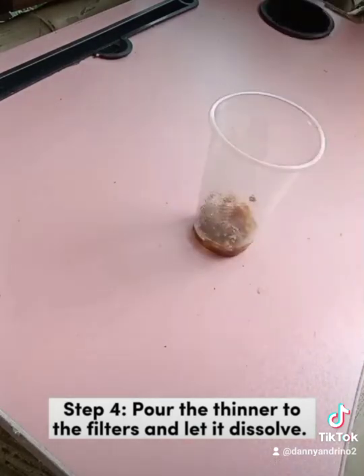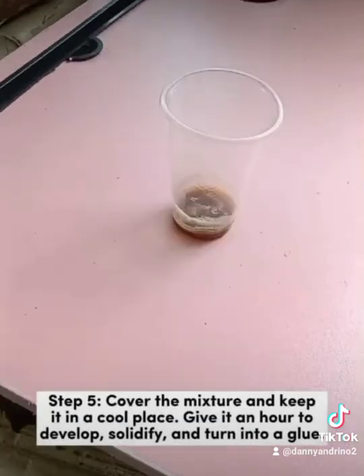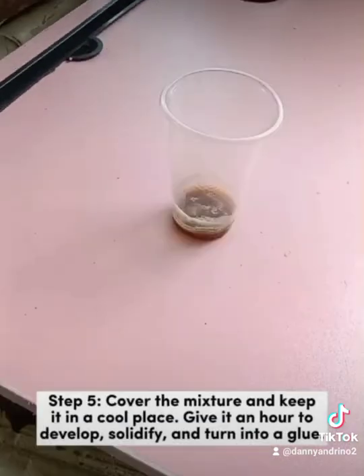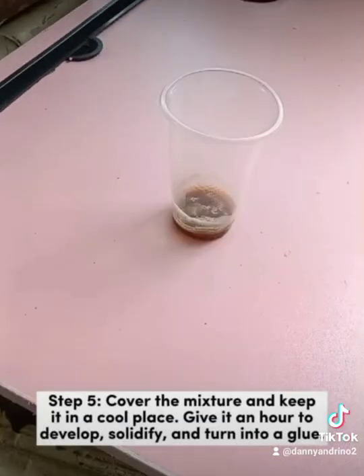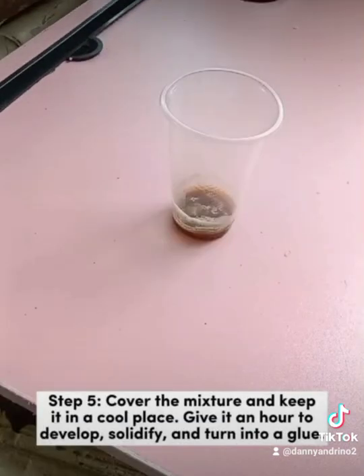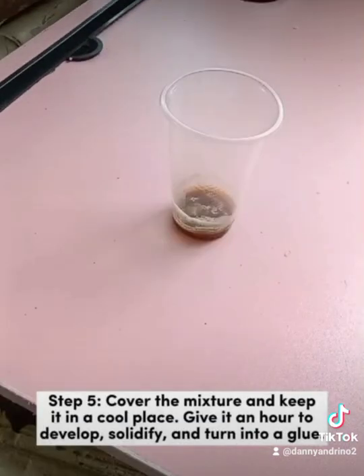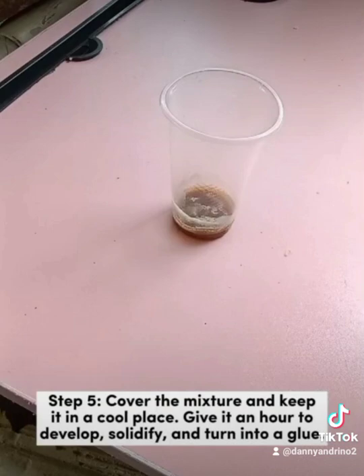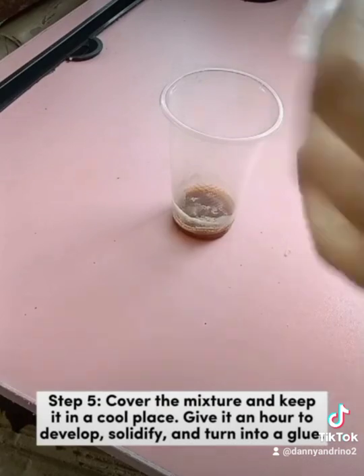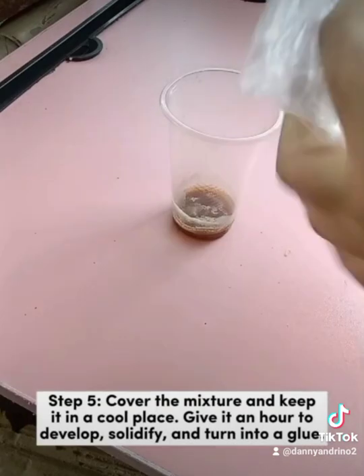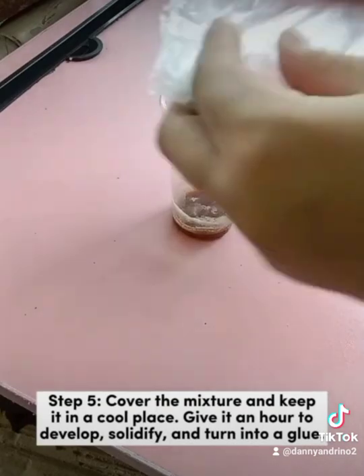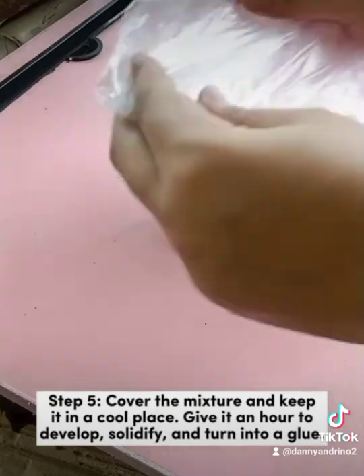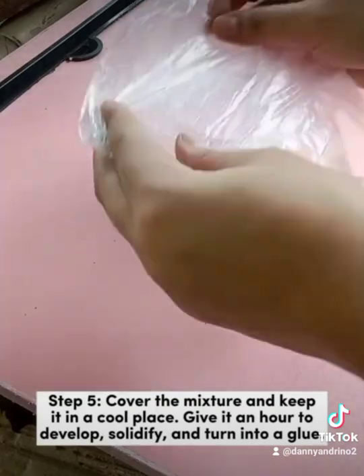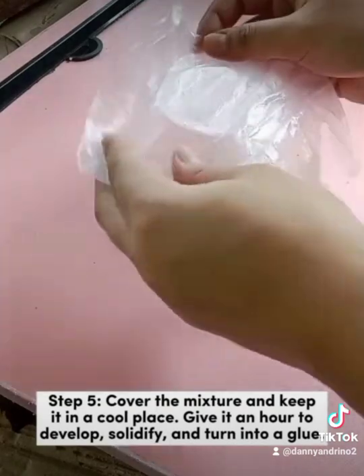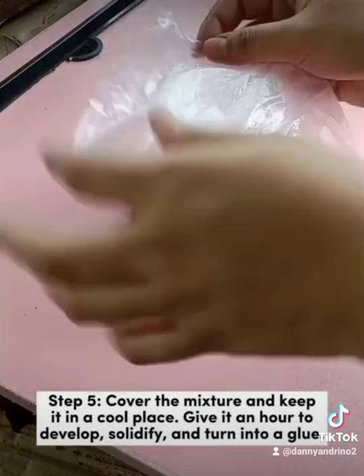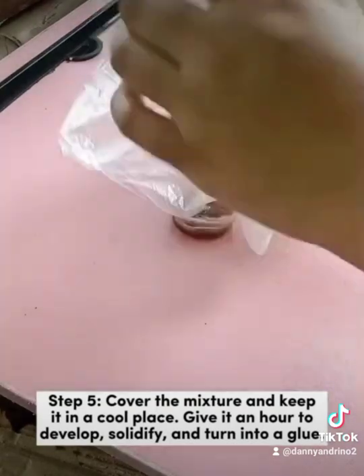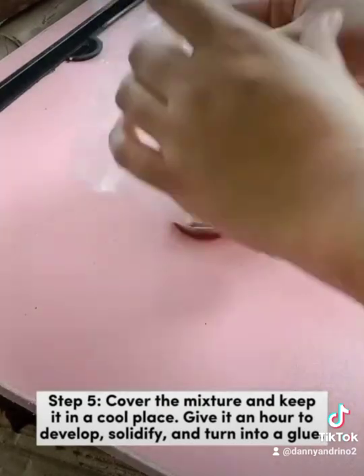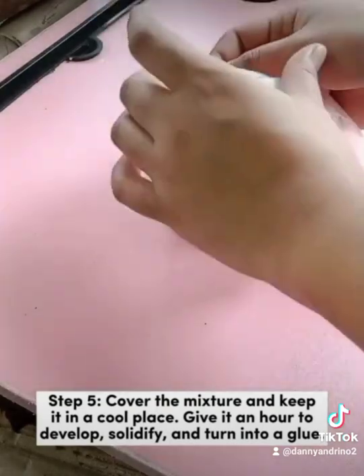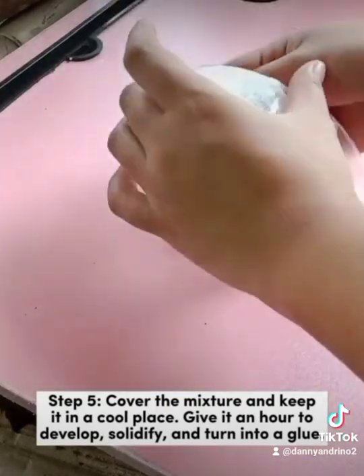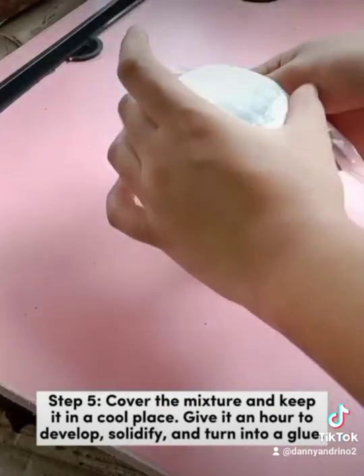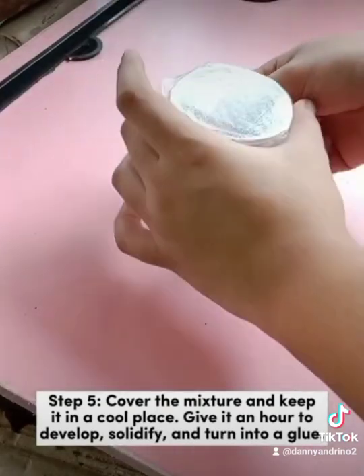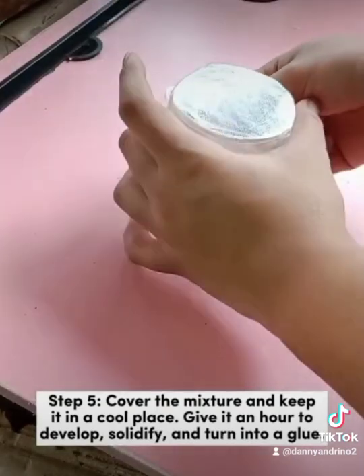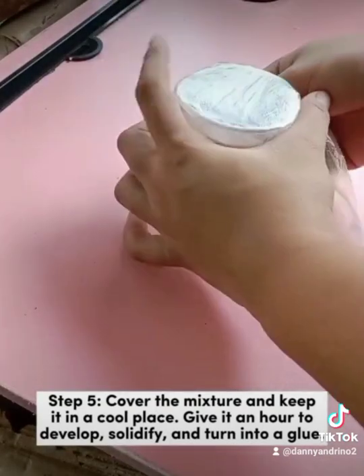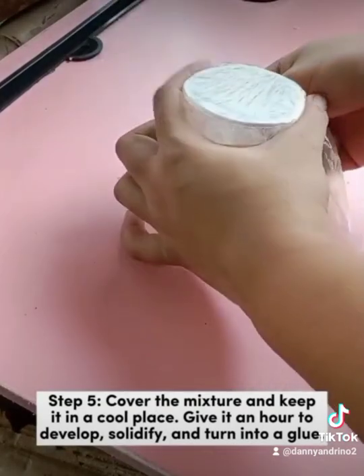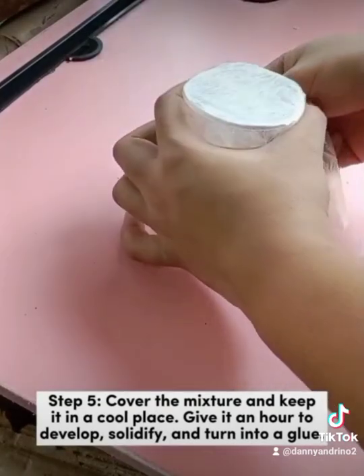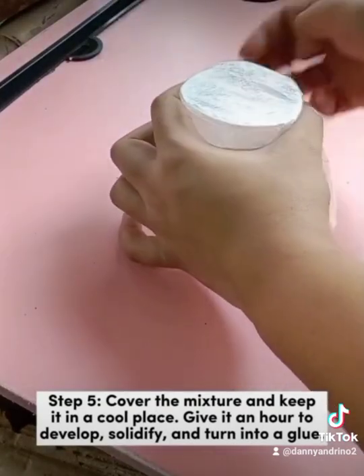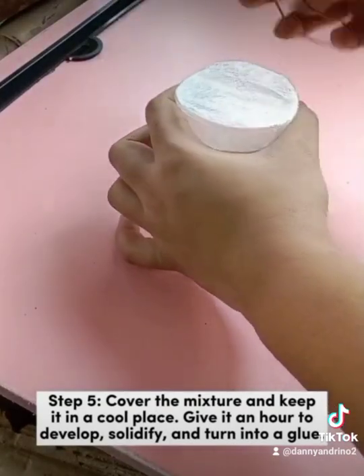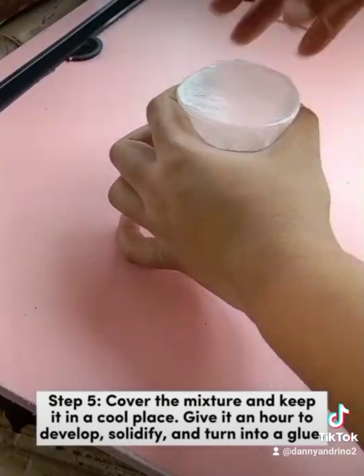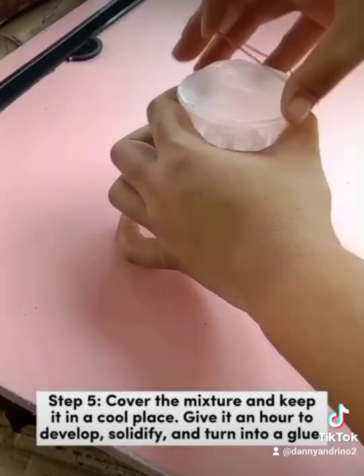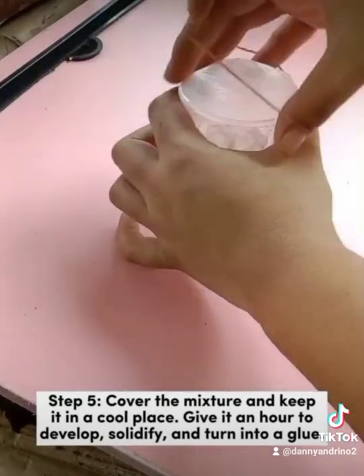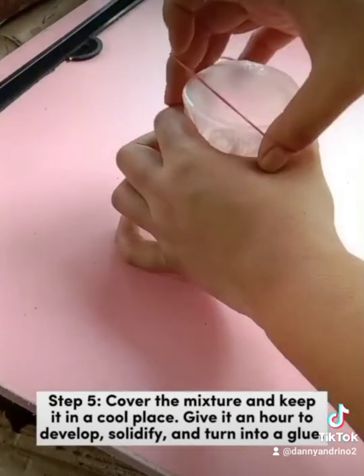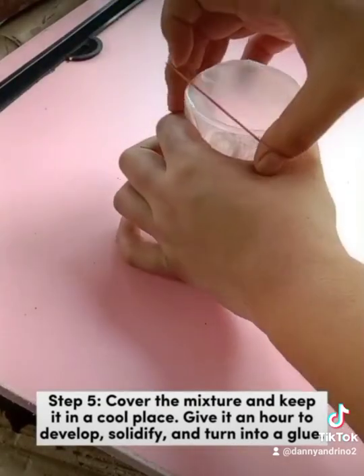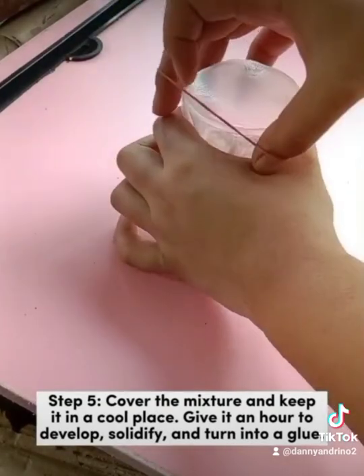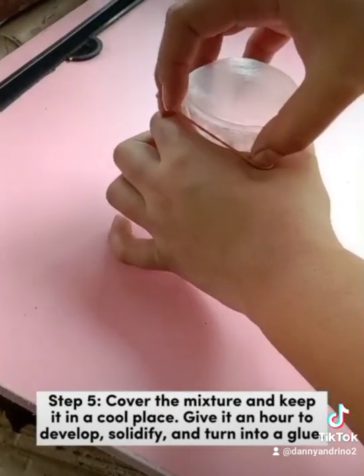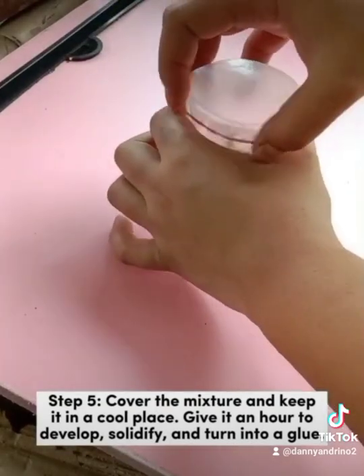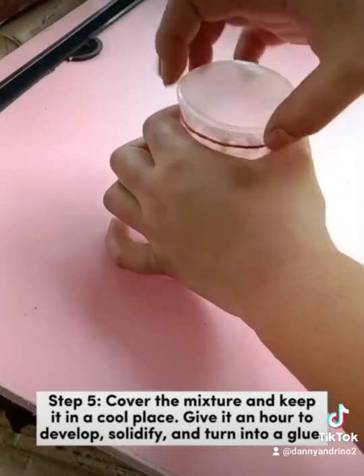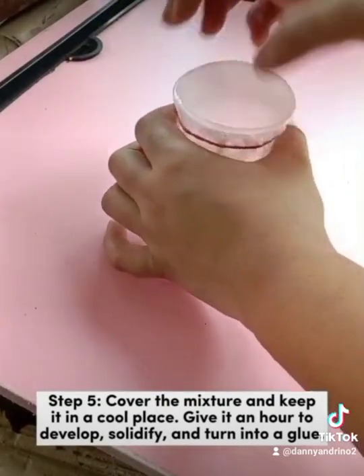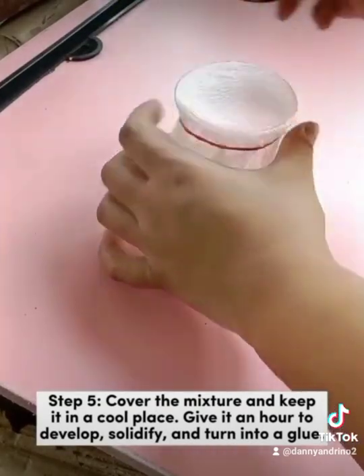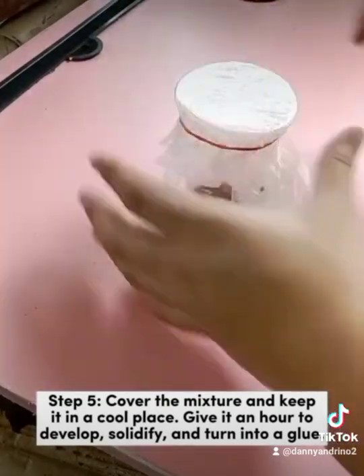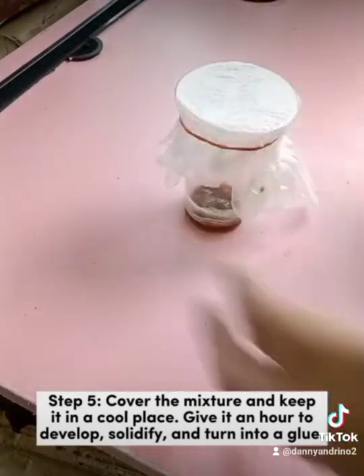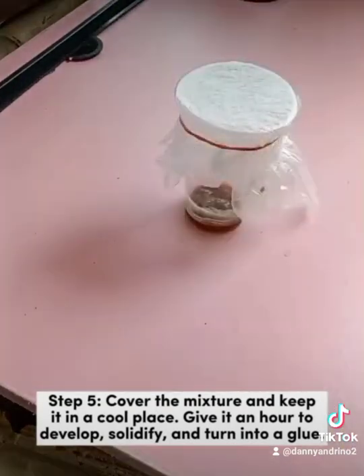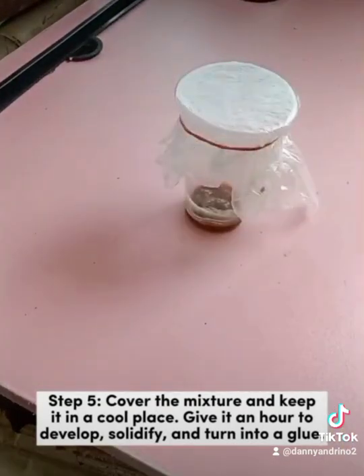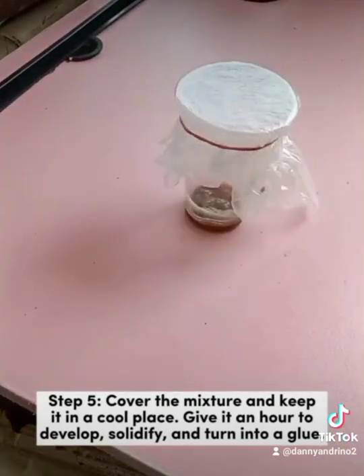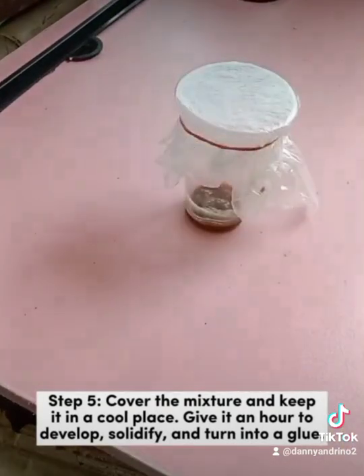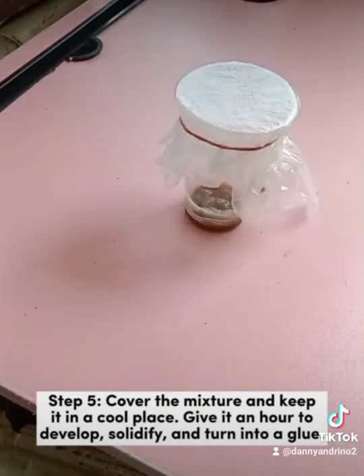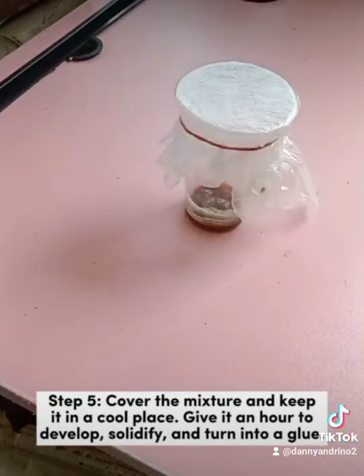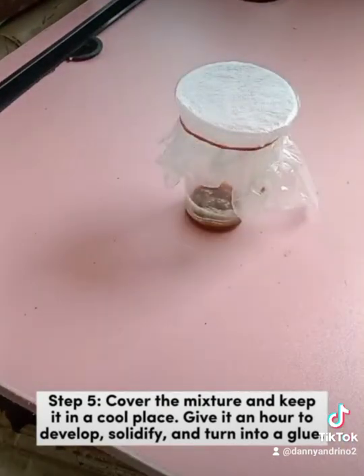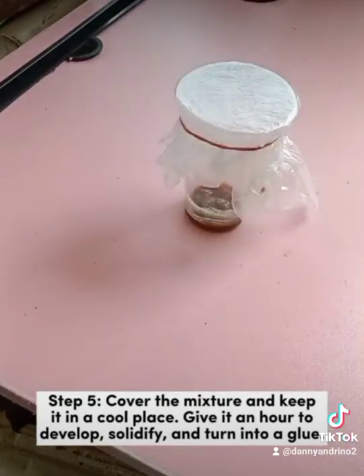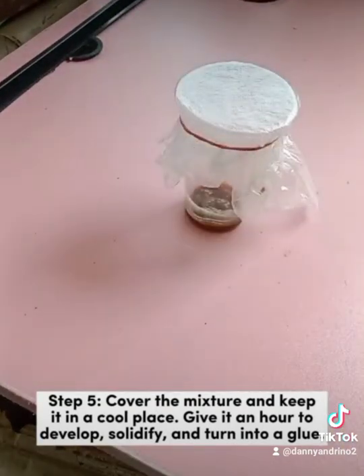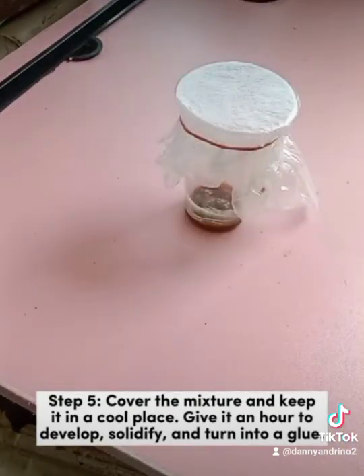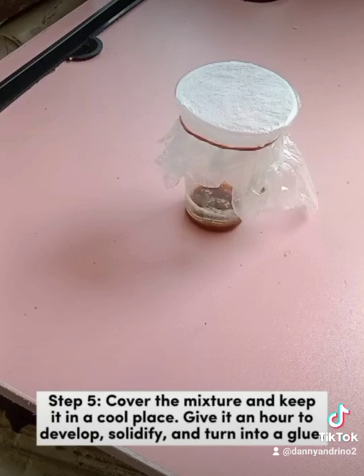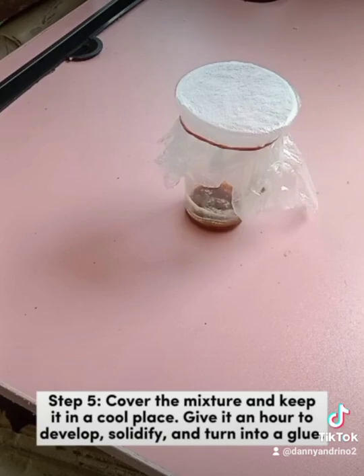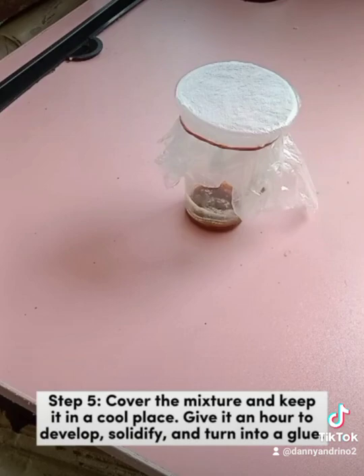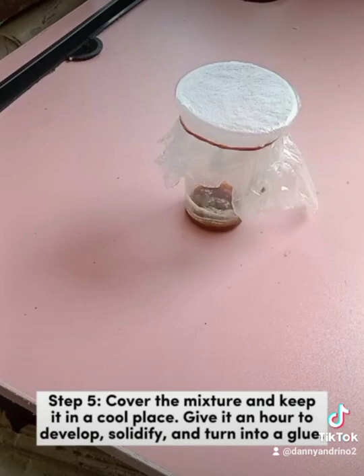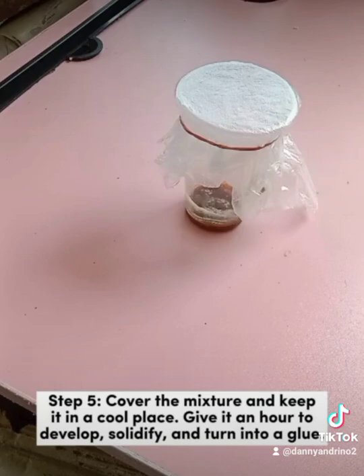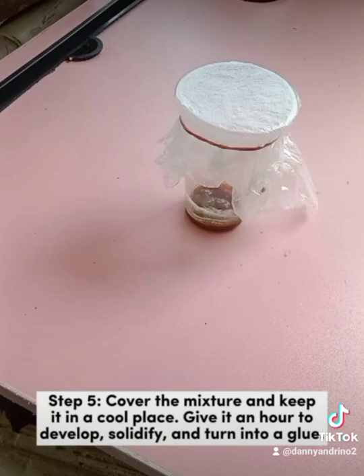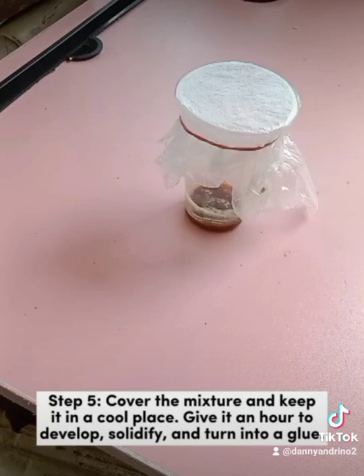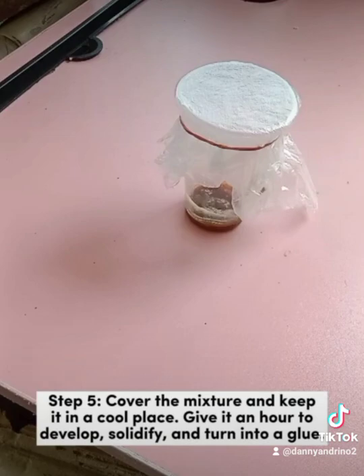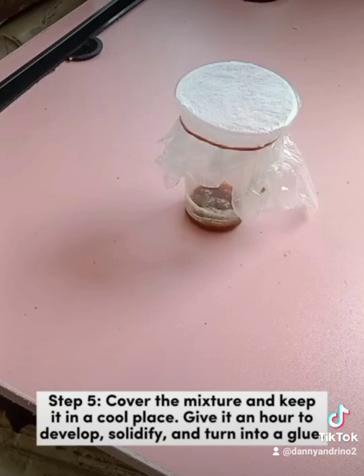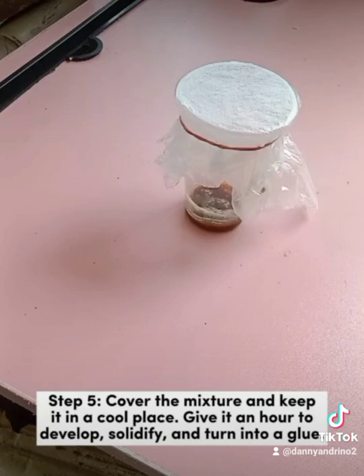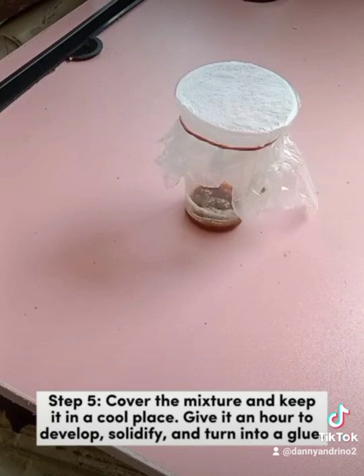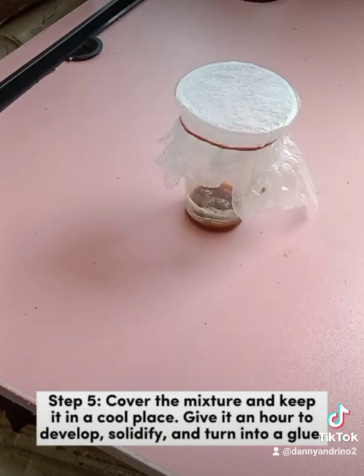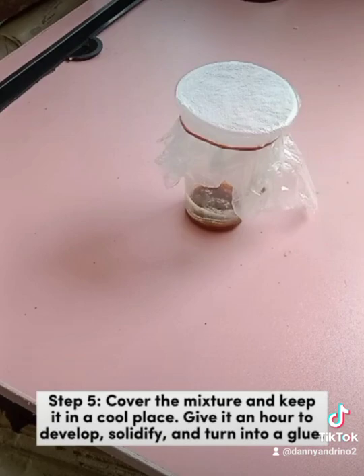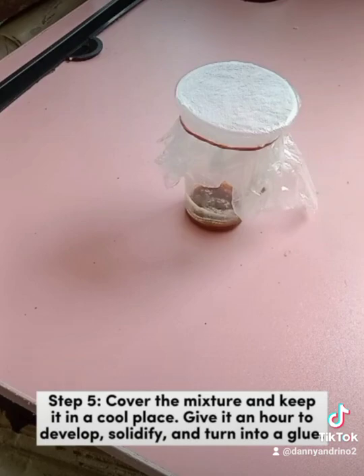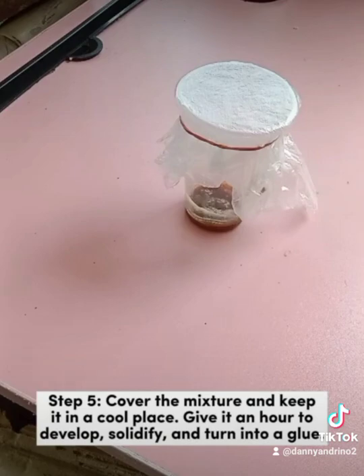Step 5: Cover the mixture and keep it in a cool place. Give it an hour to develop, solidify, and turn into a glue.